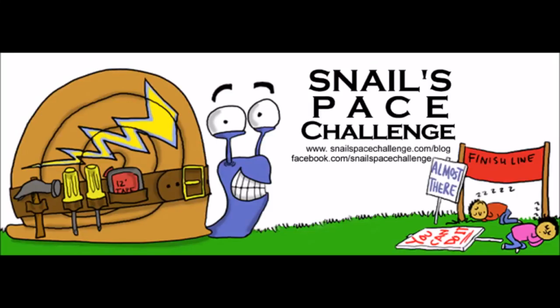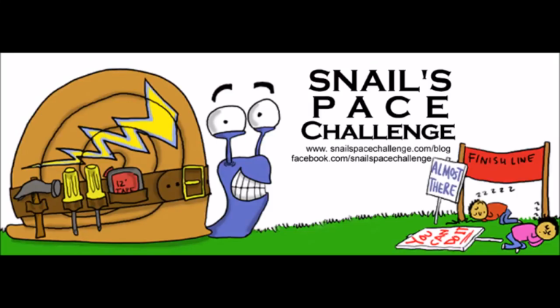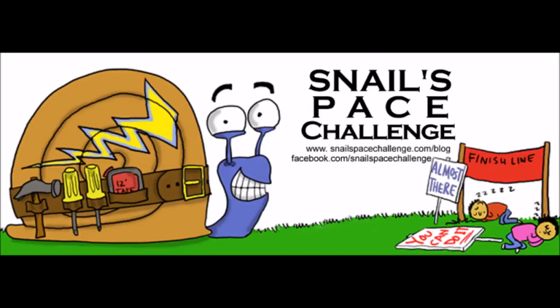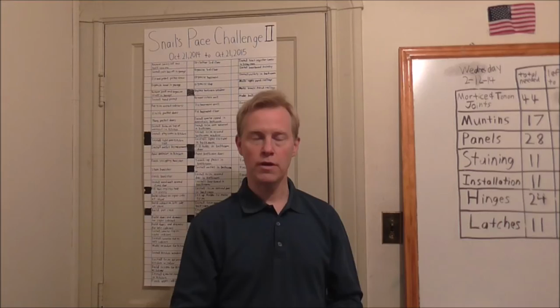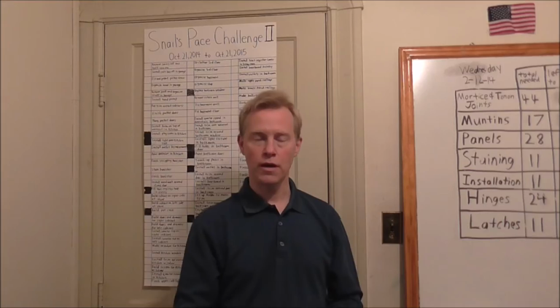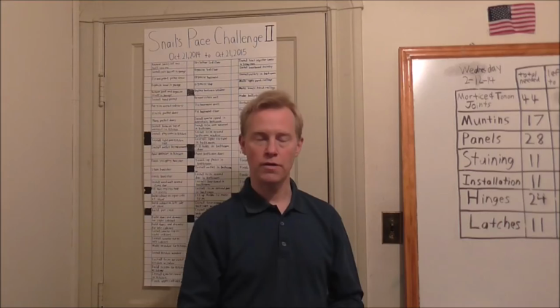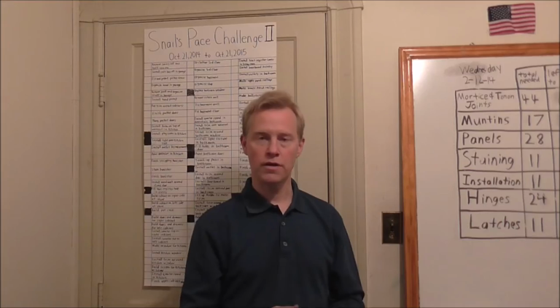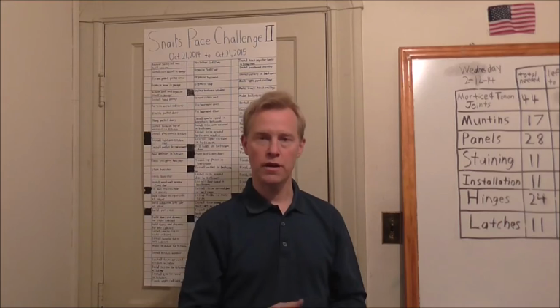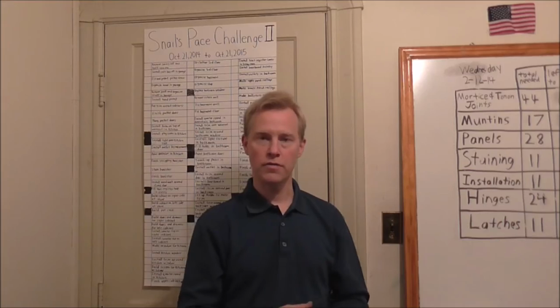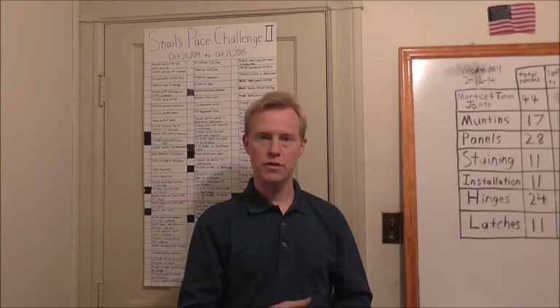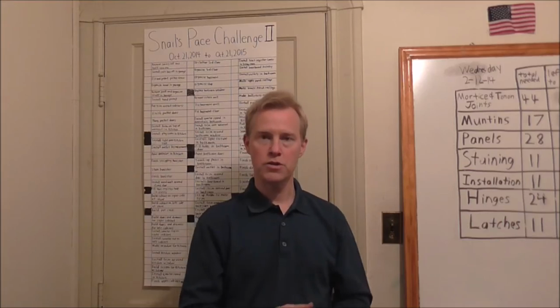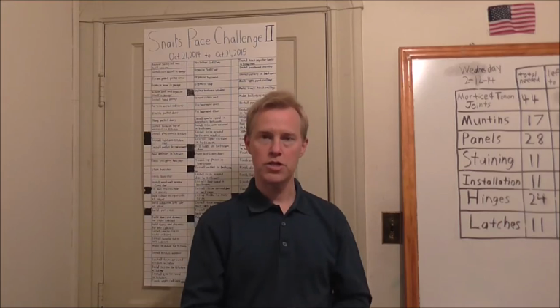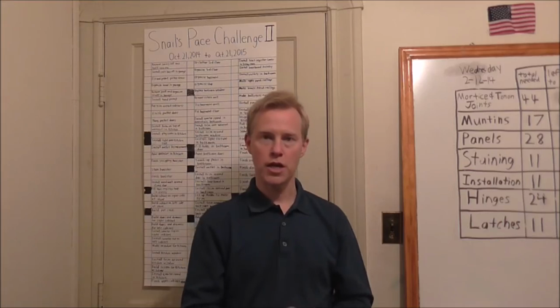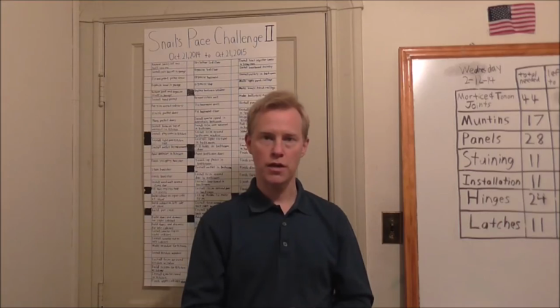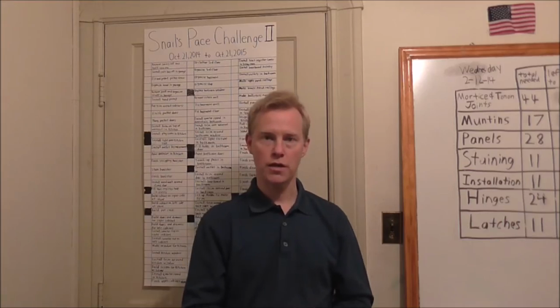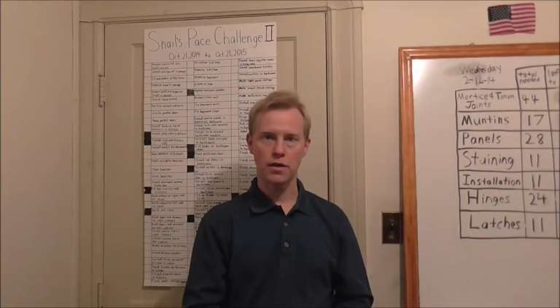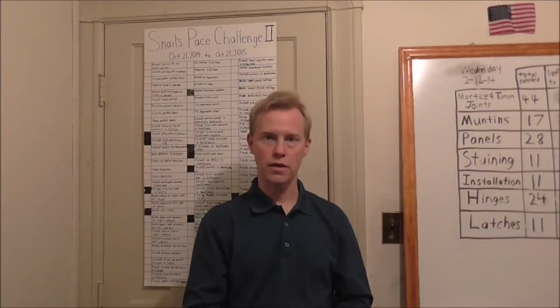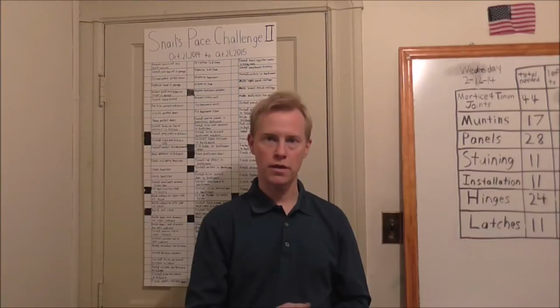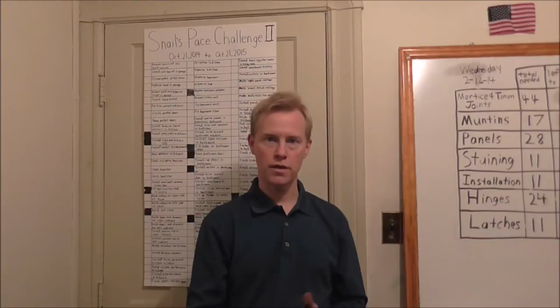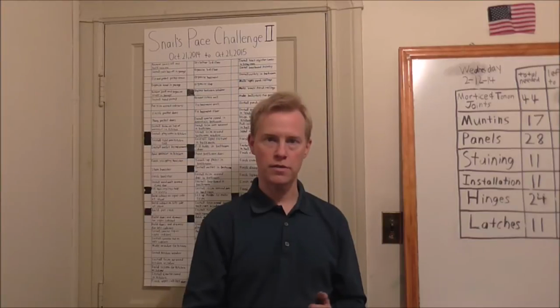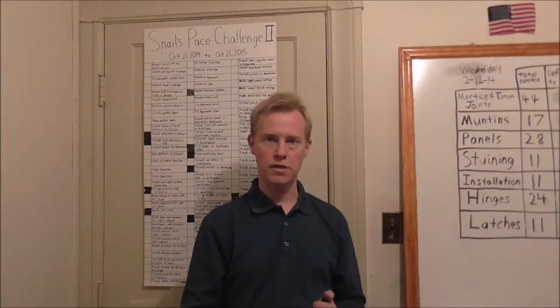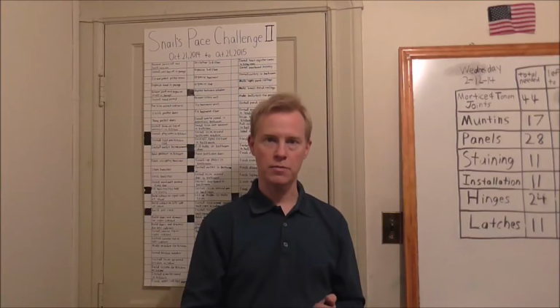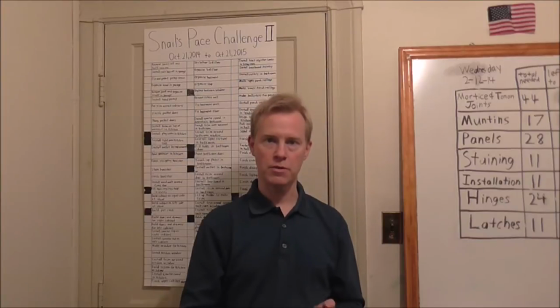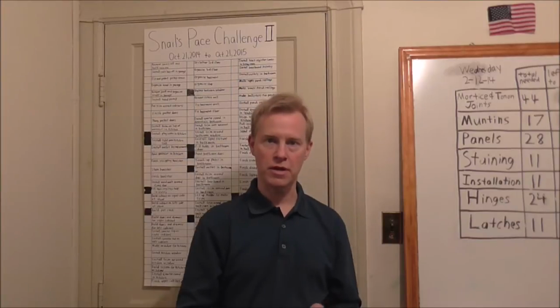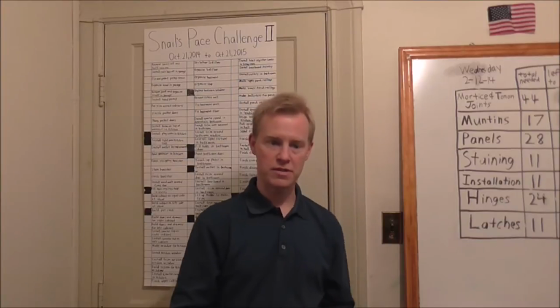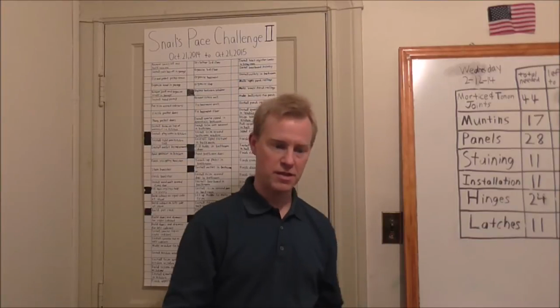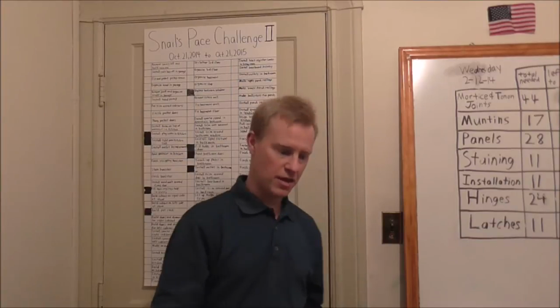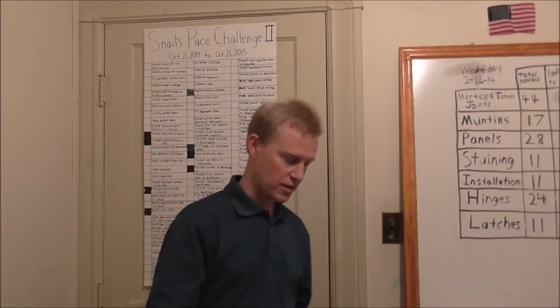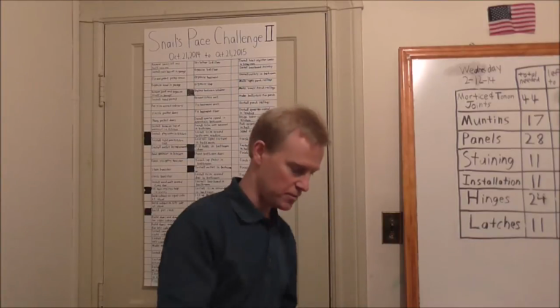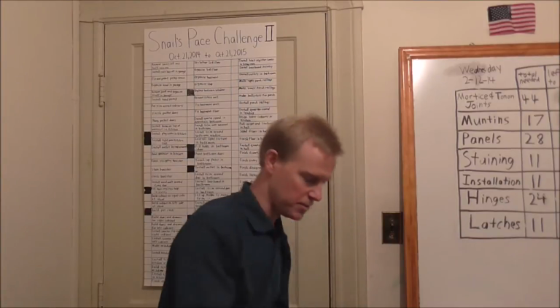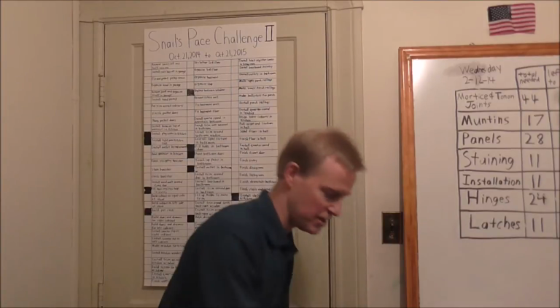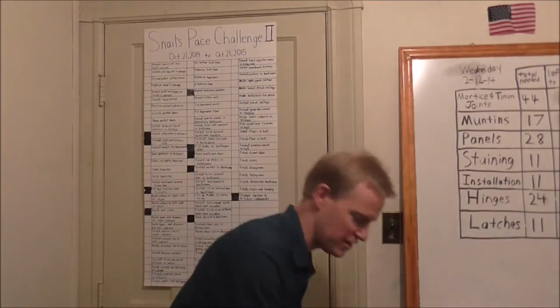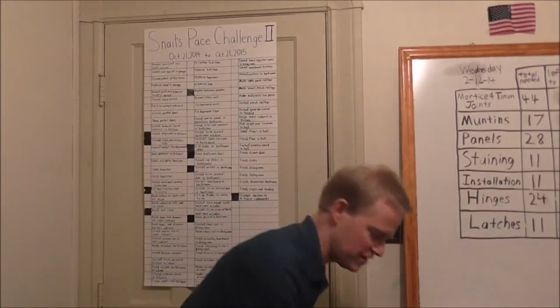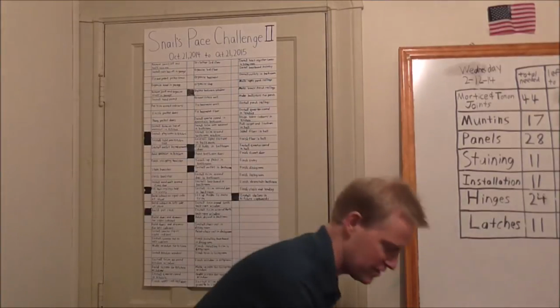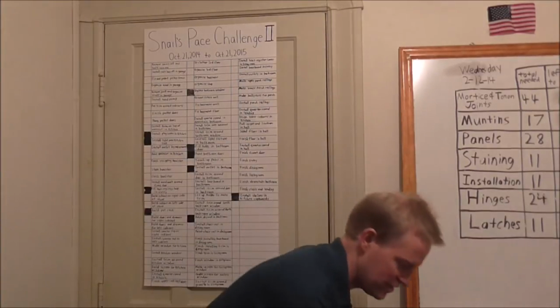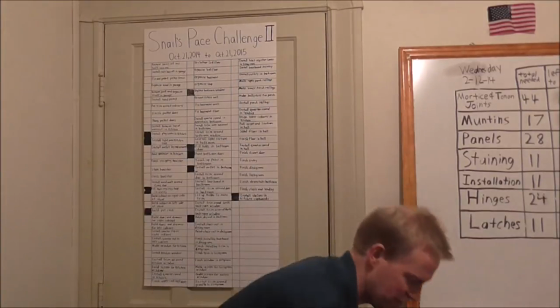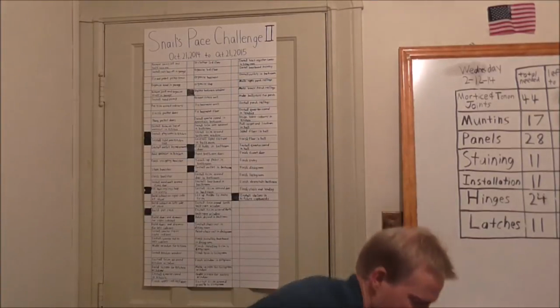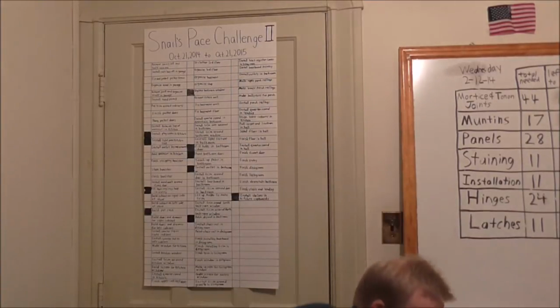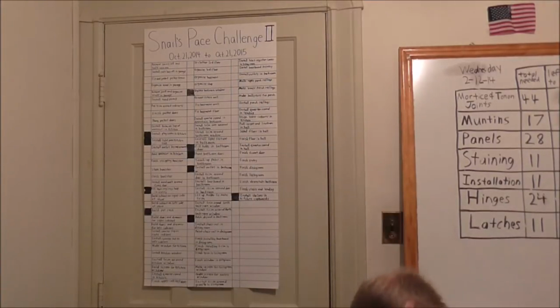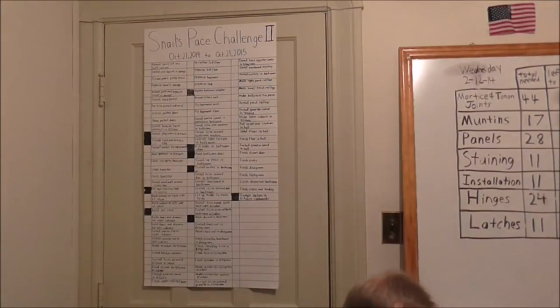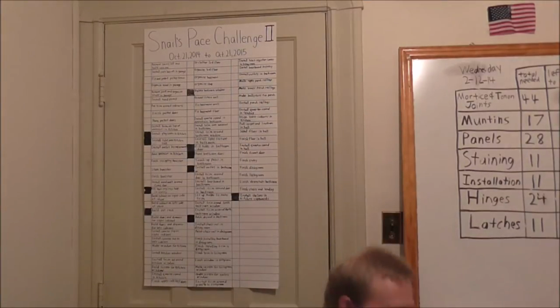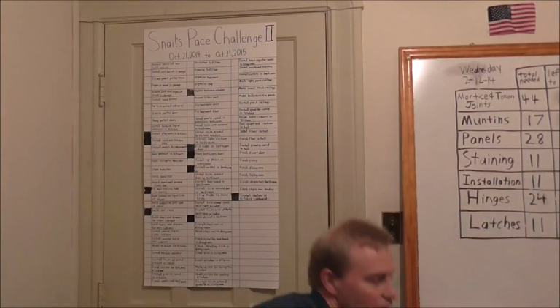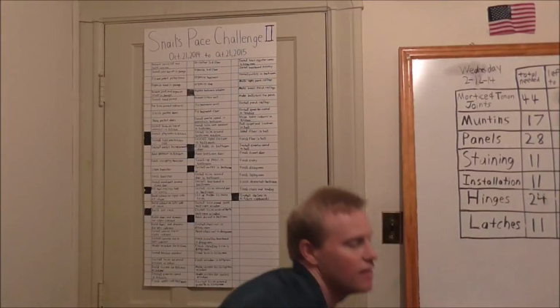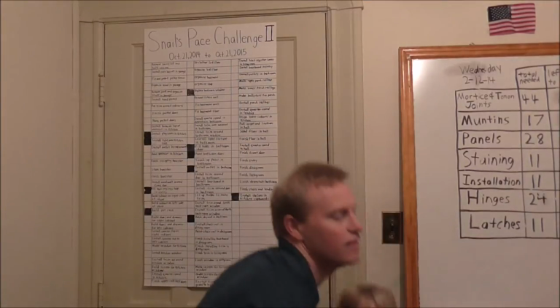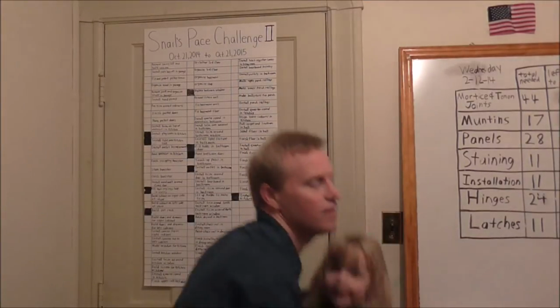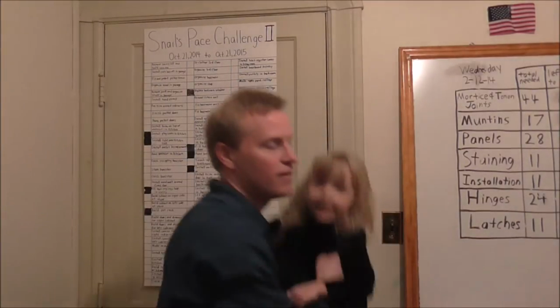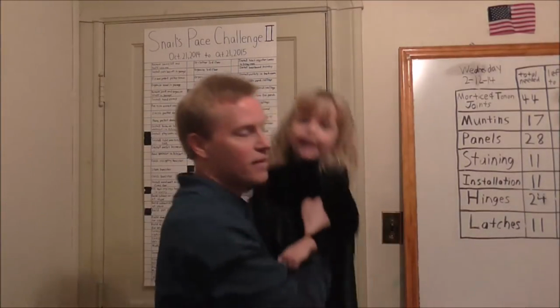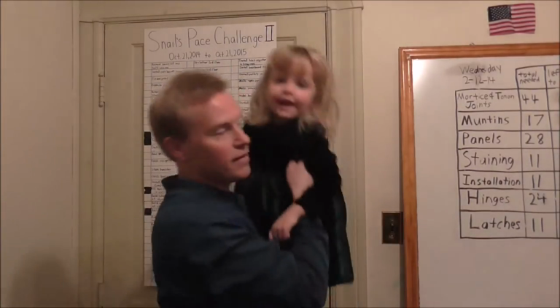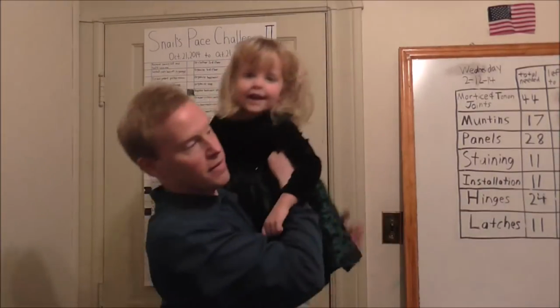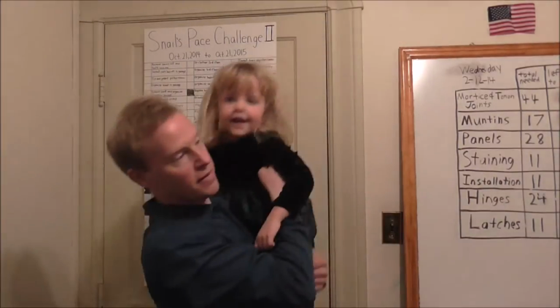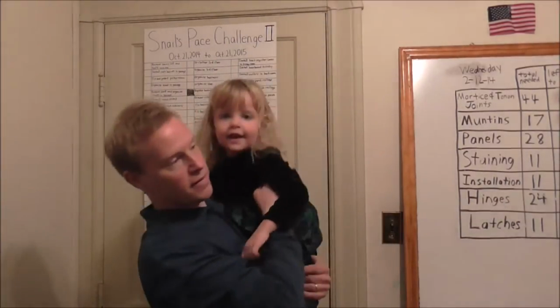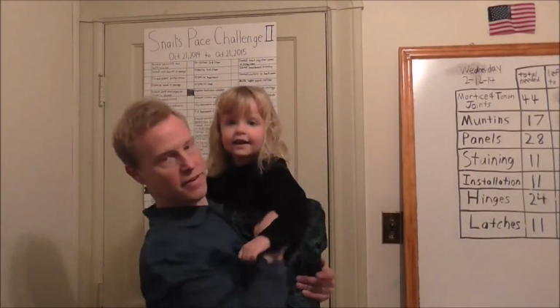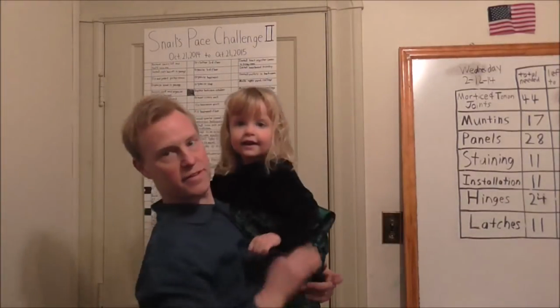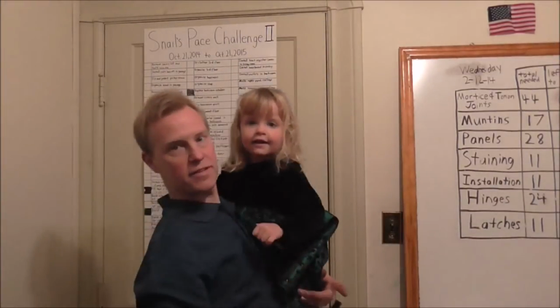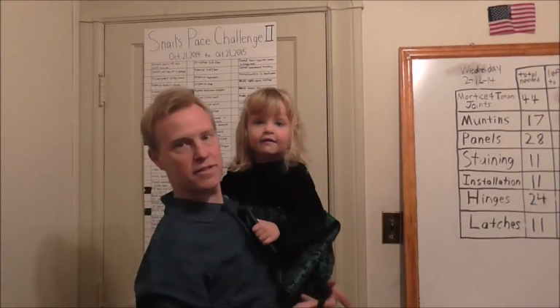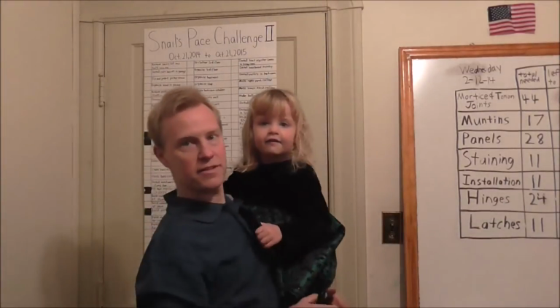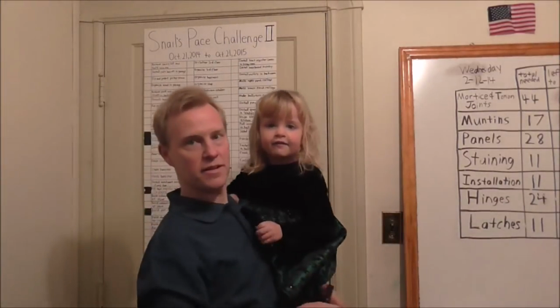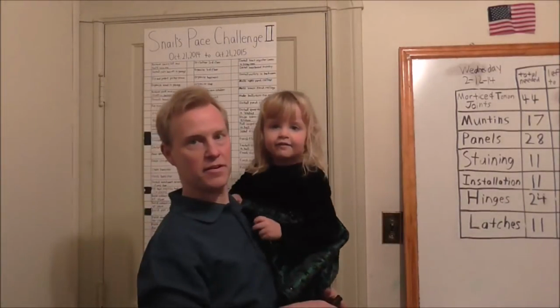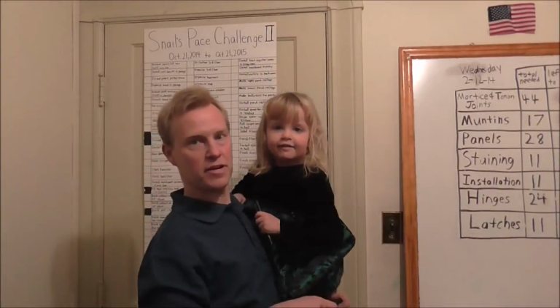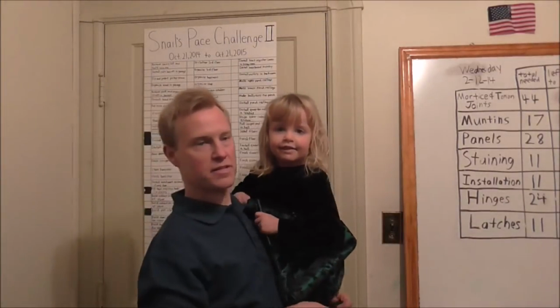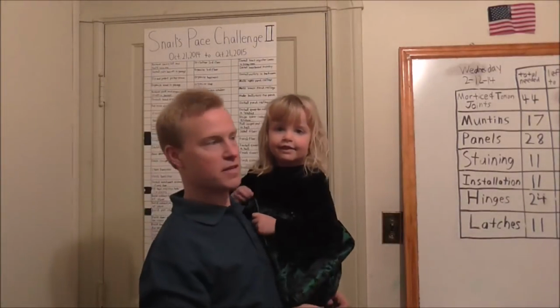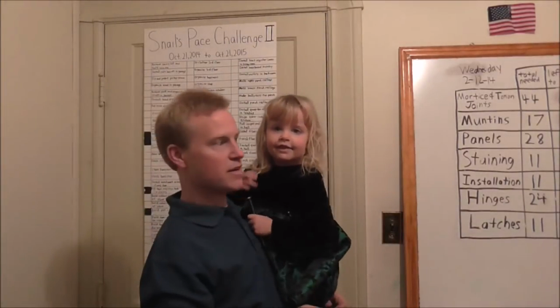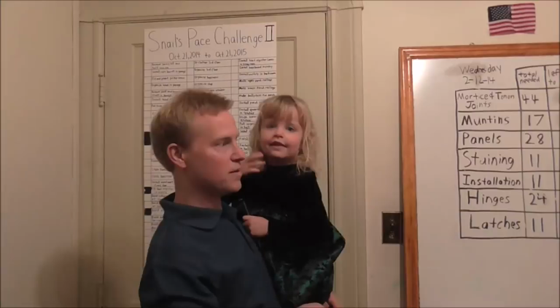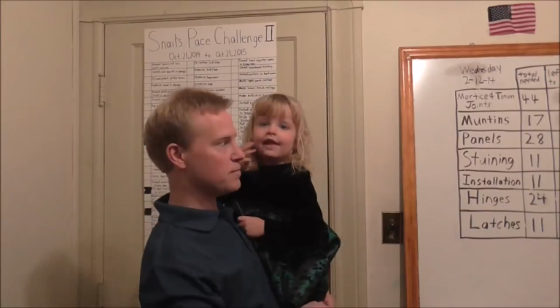We got our 11th check and someone wants to help me. There she is, Lydia wants to help.